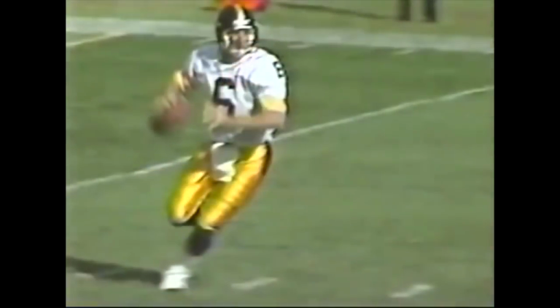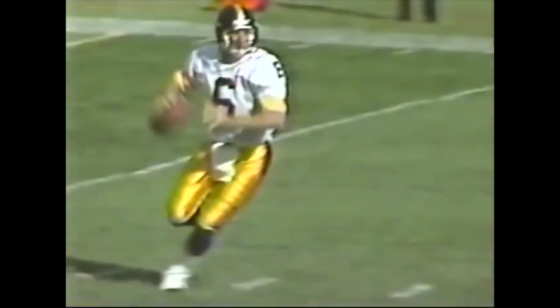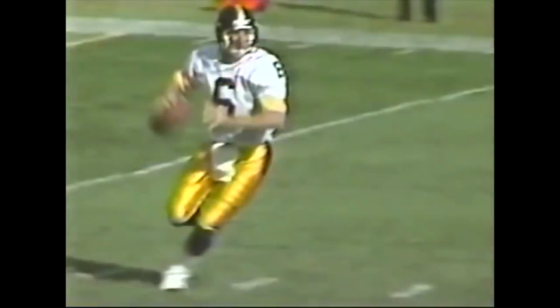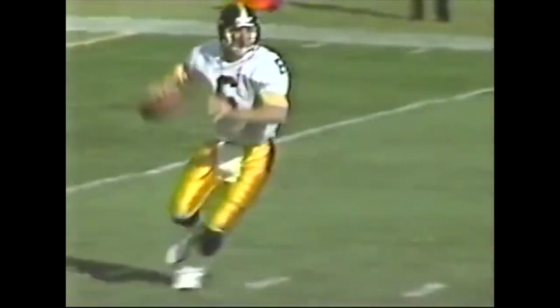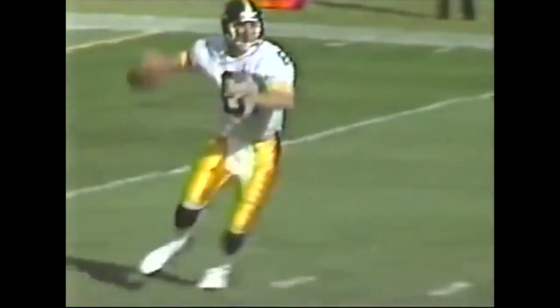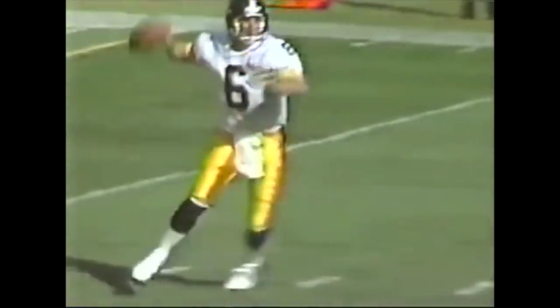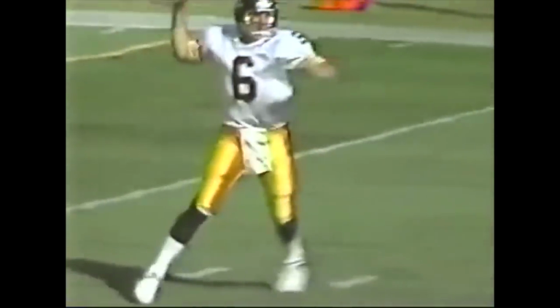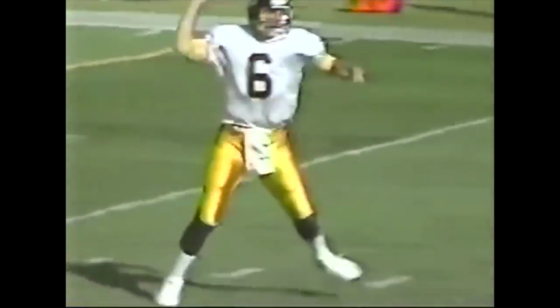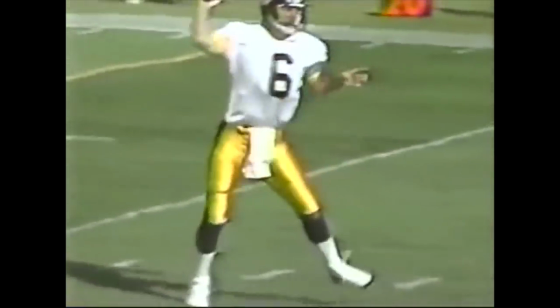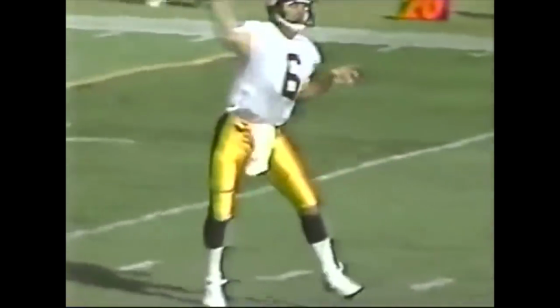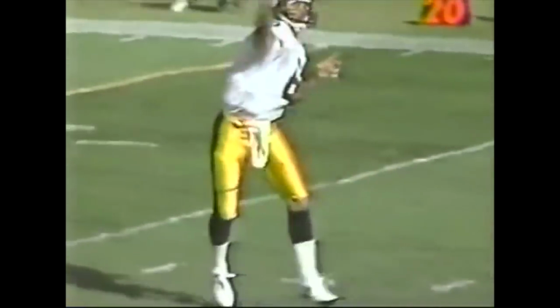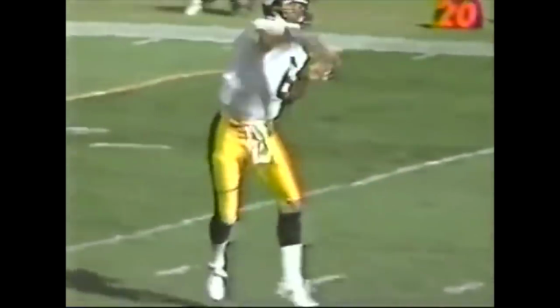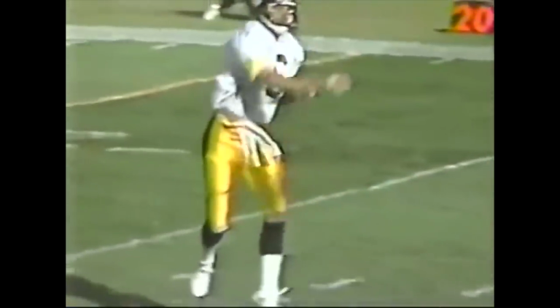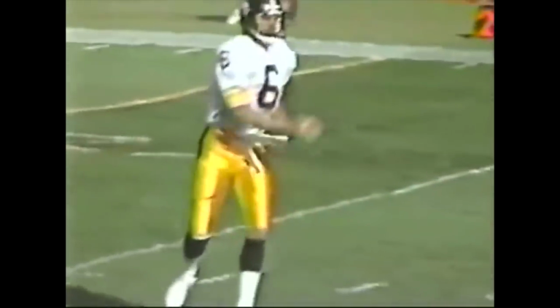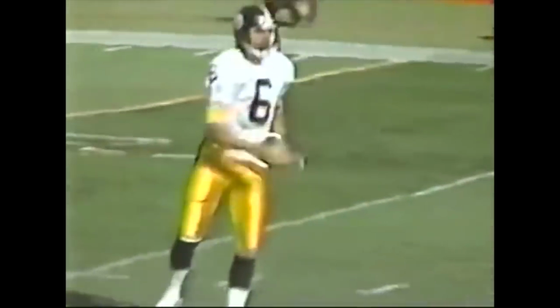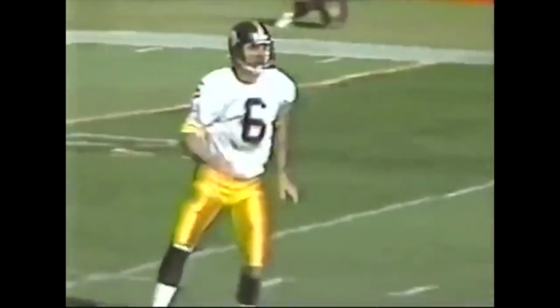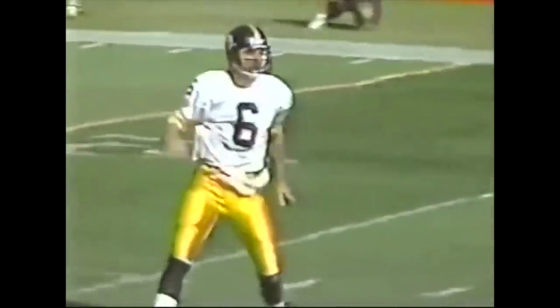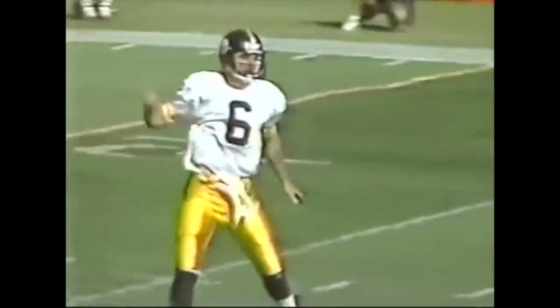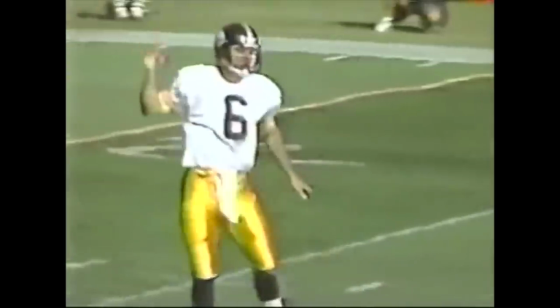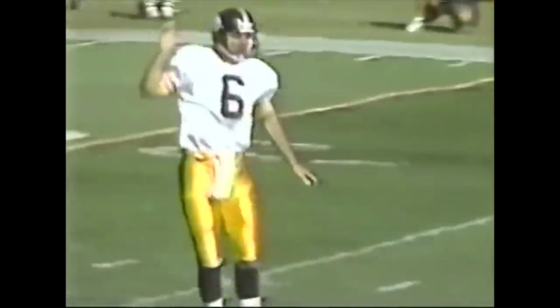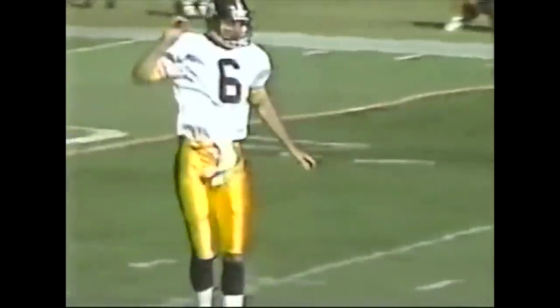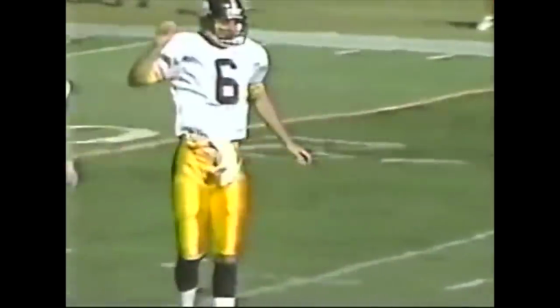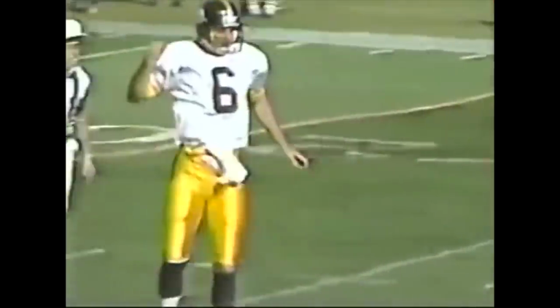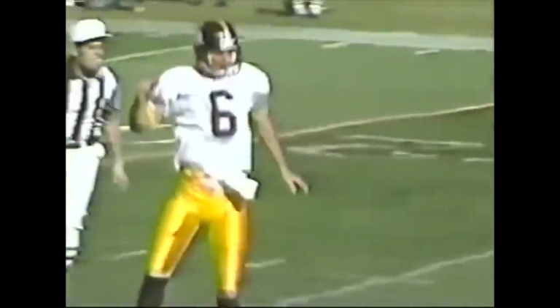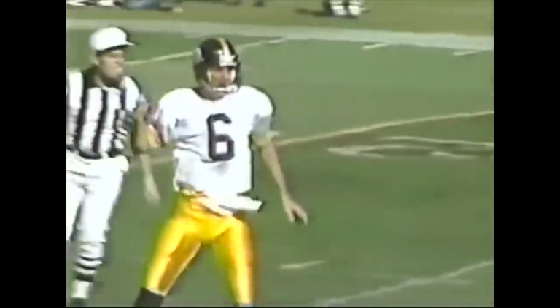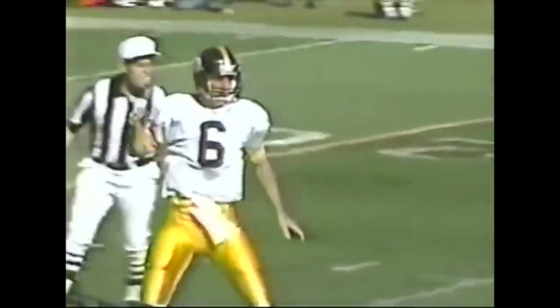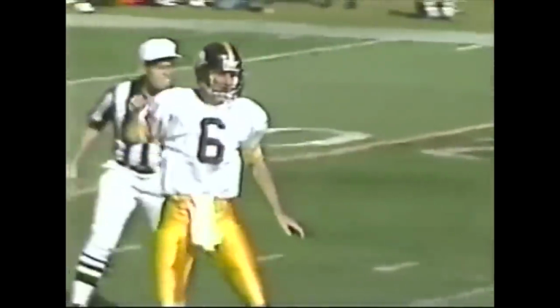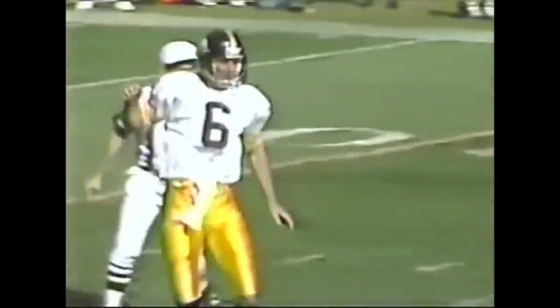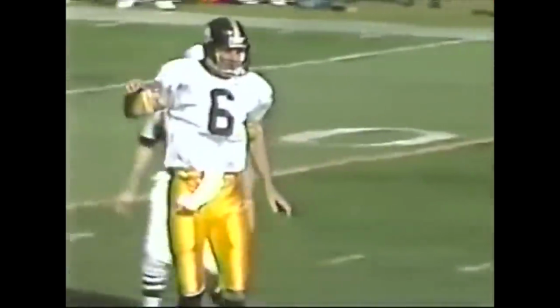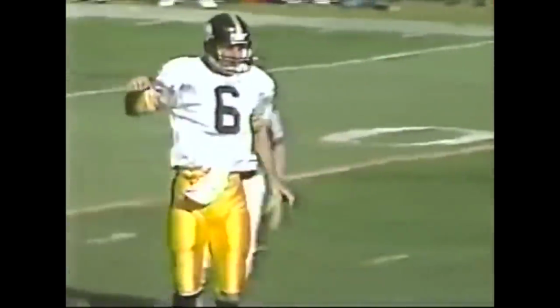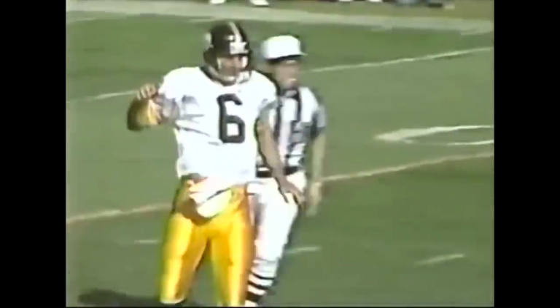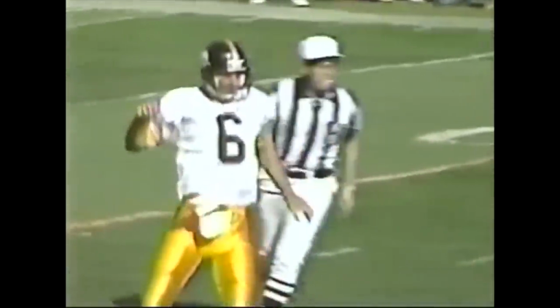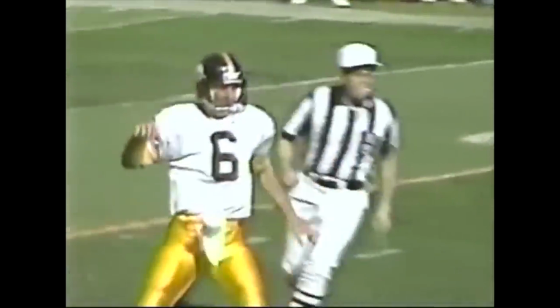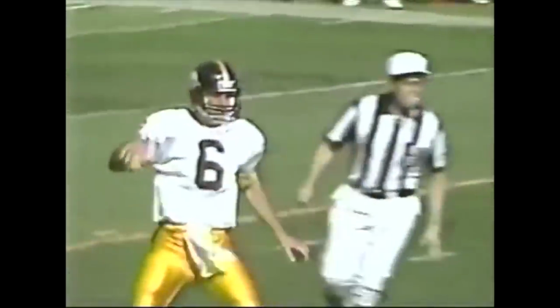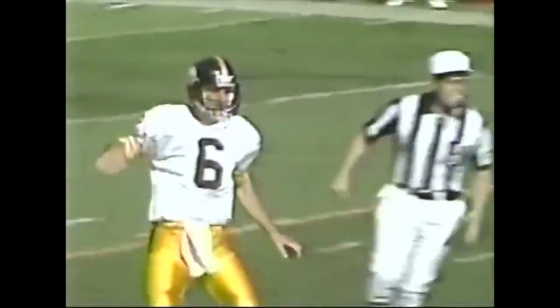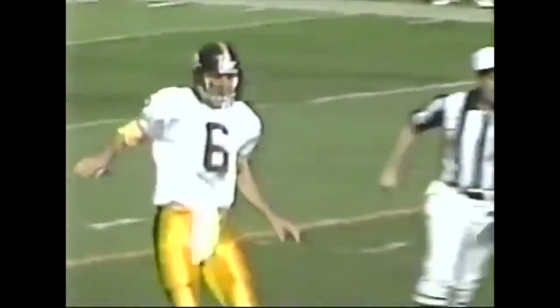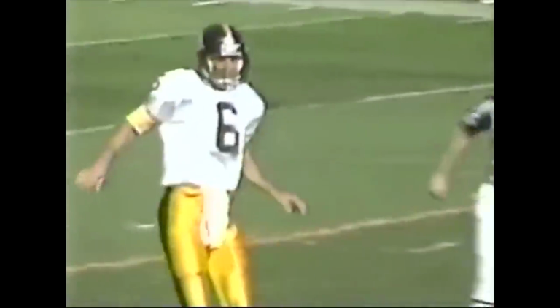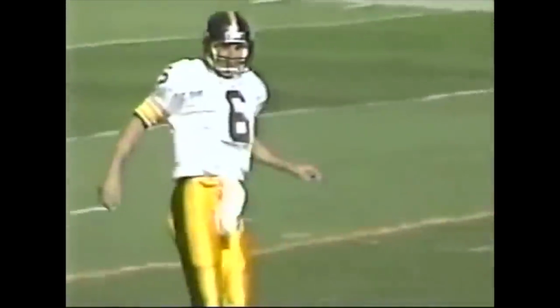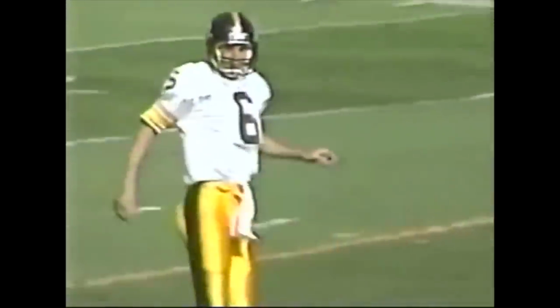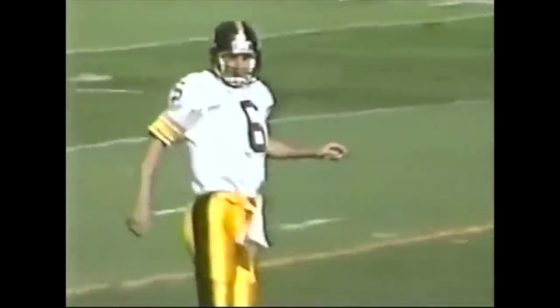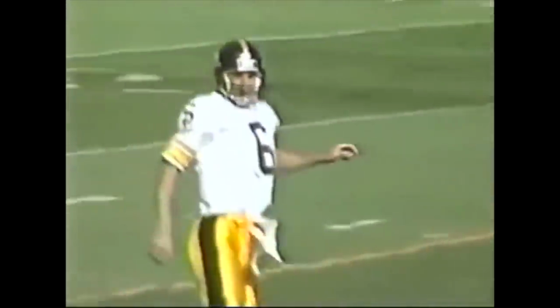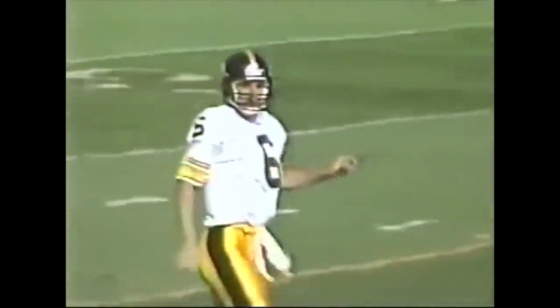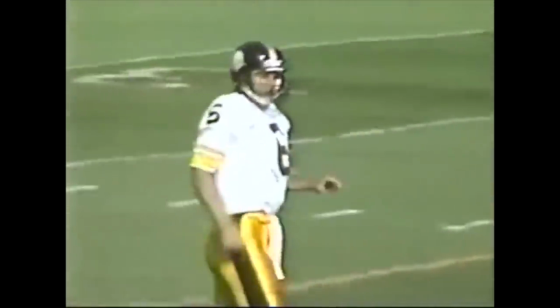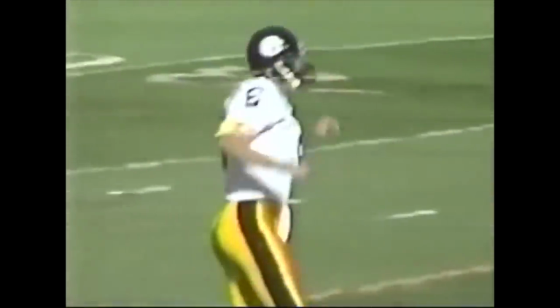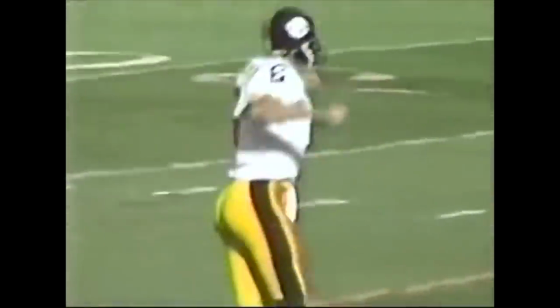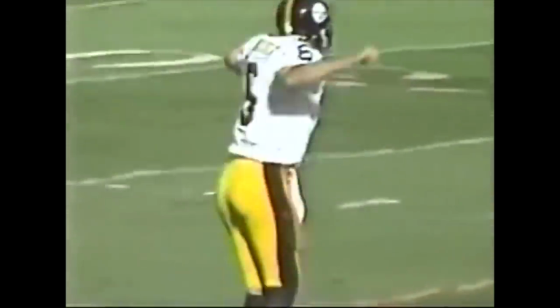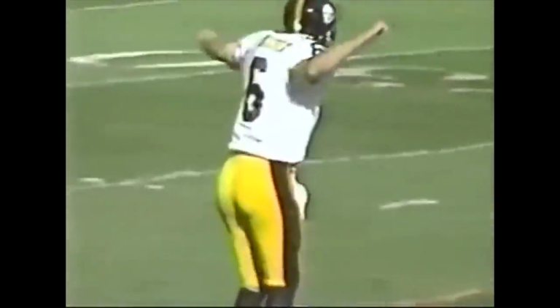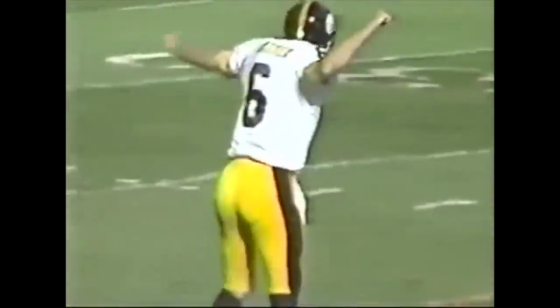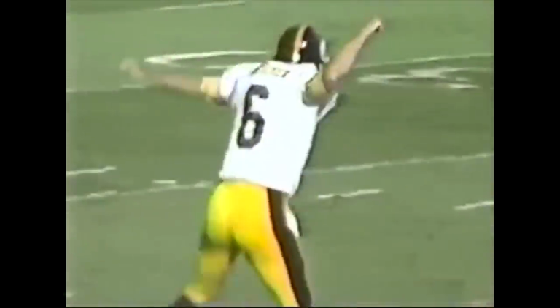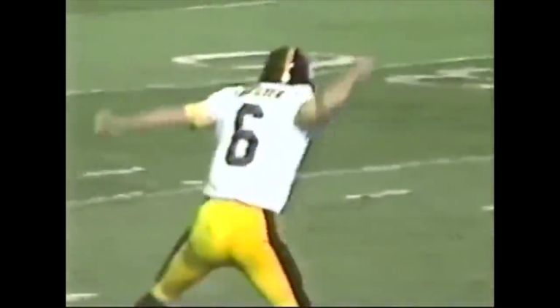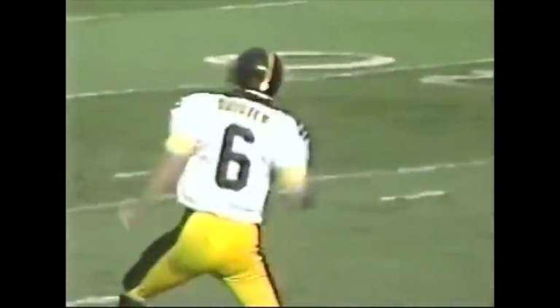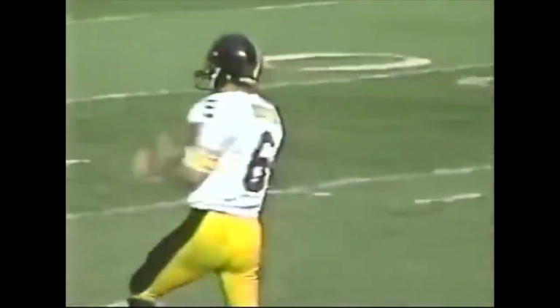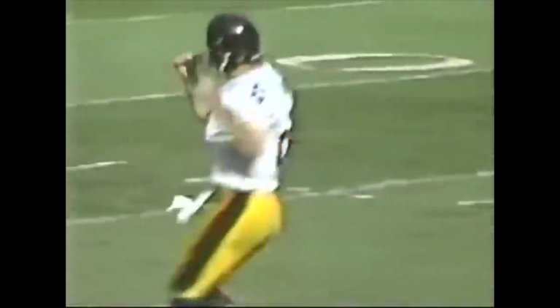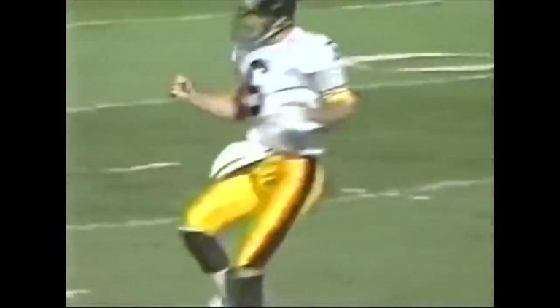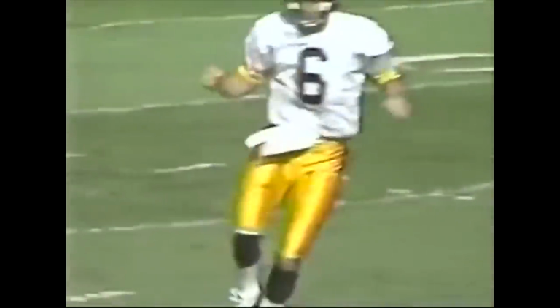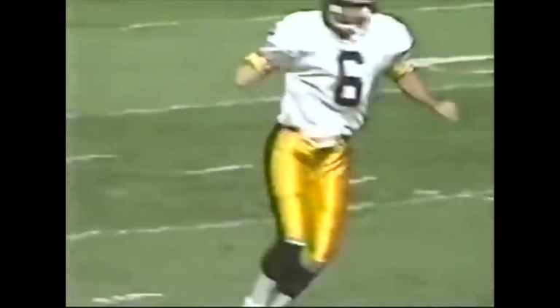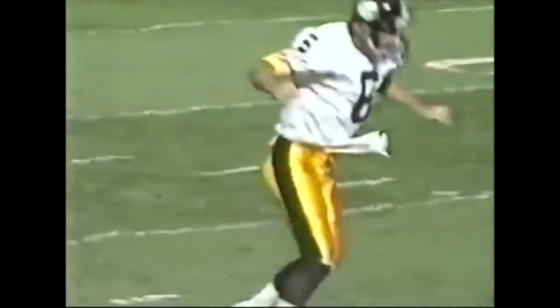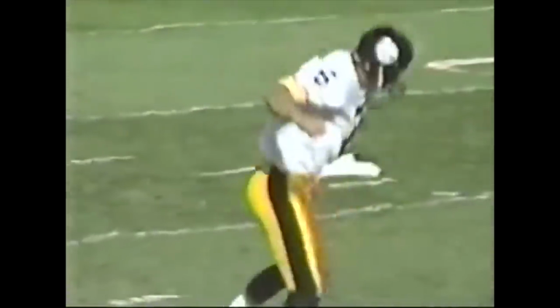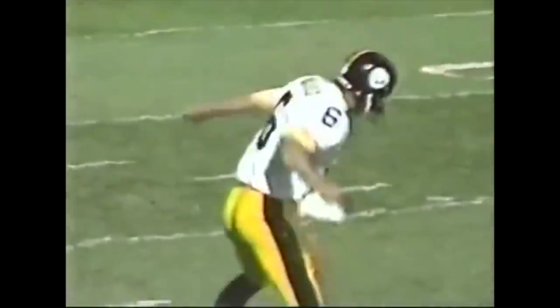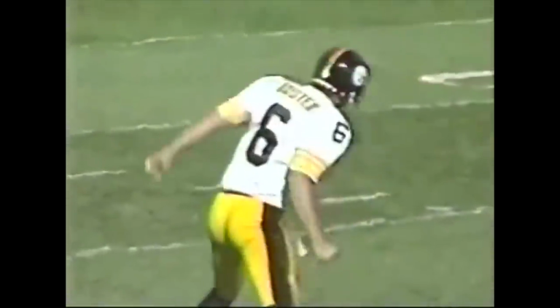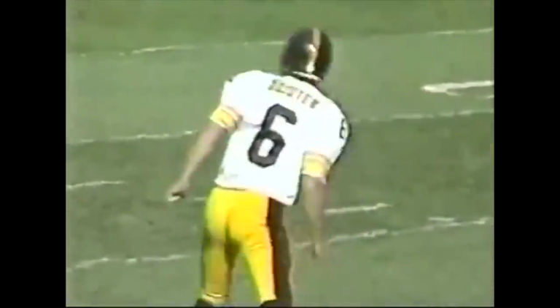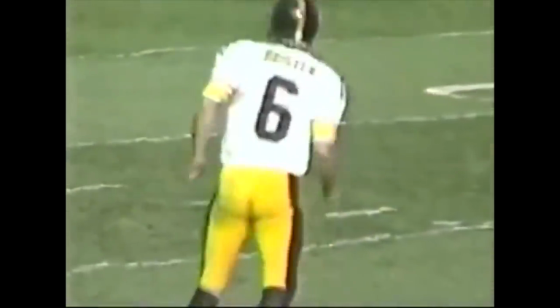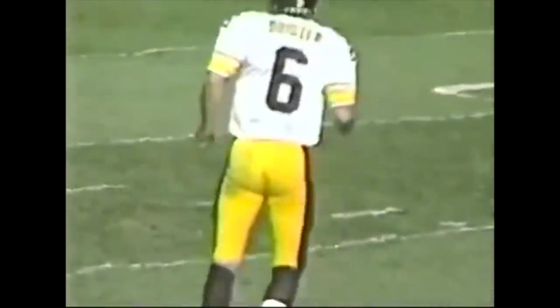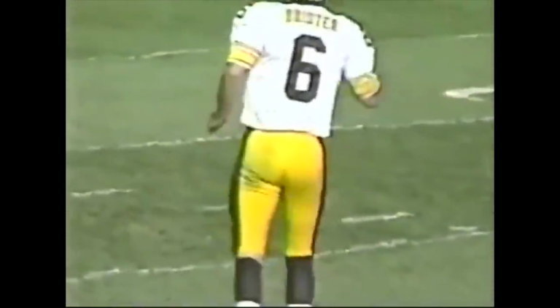Bubby Brister — this is why they call it the naked bootleg. There's nobody out there. And Brister knows exactly what to do.